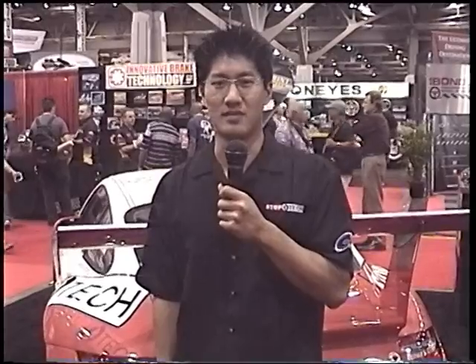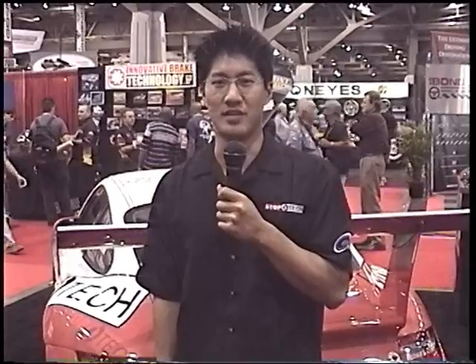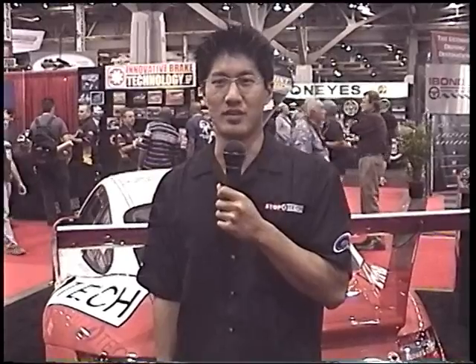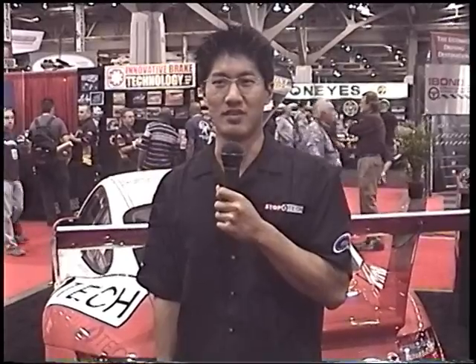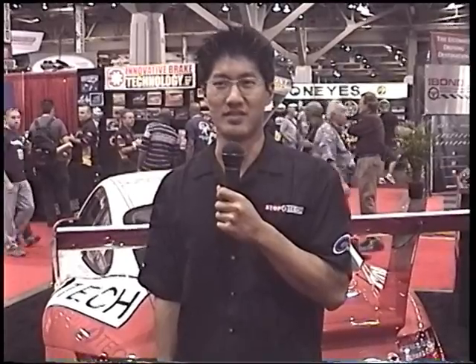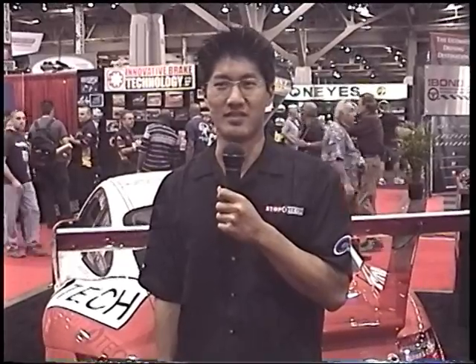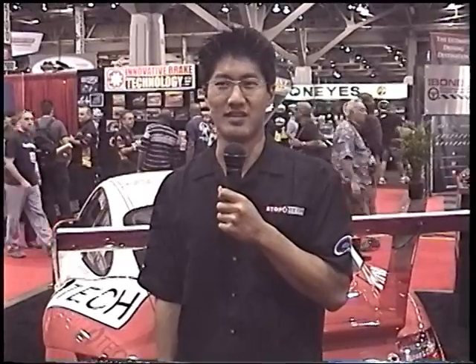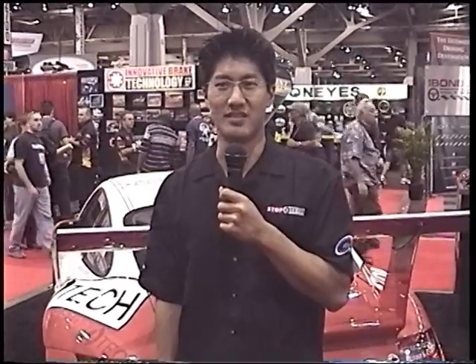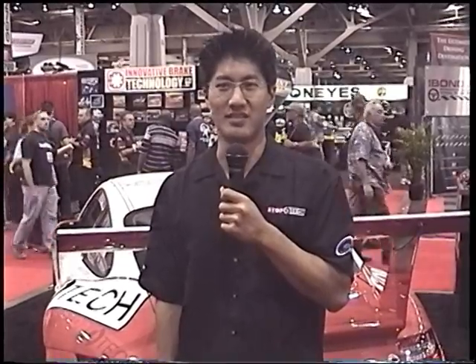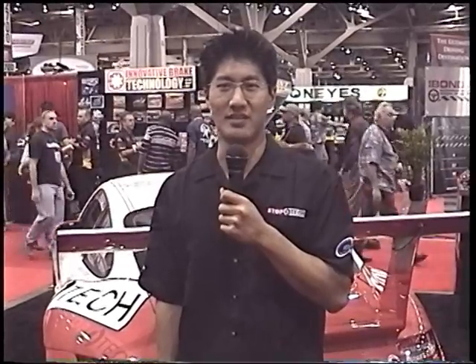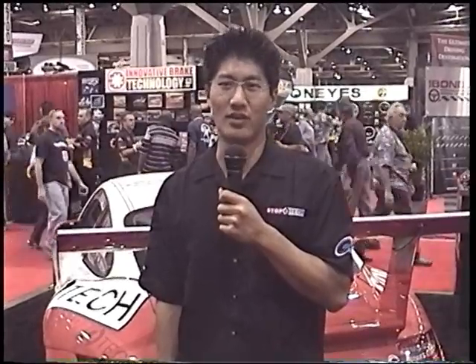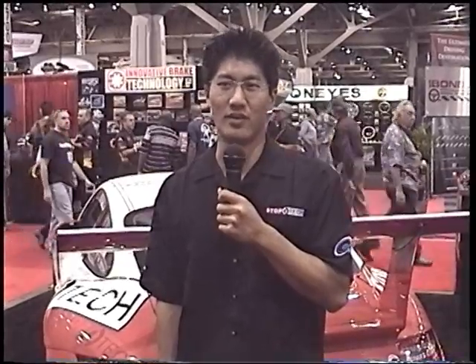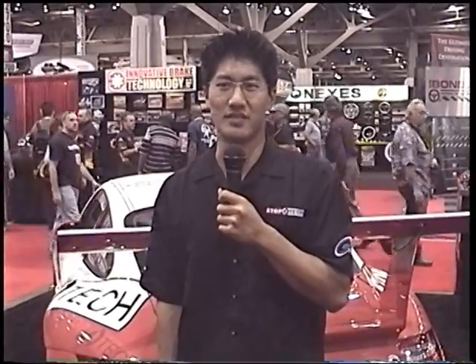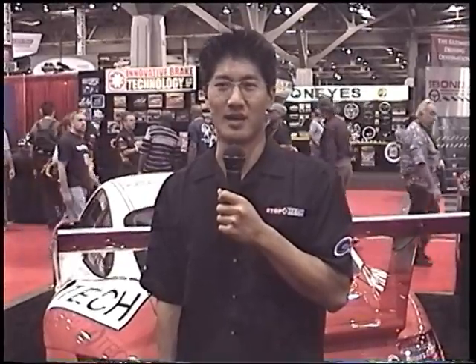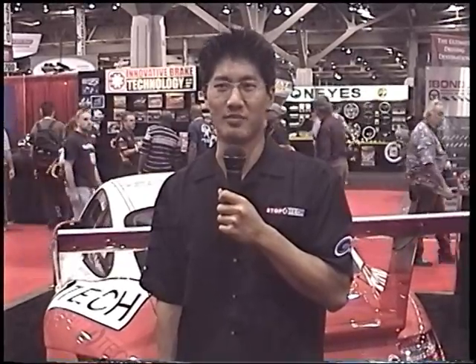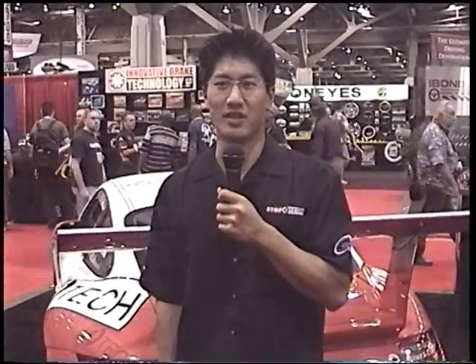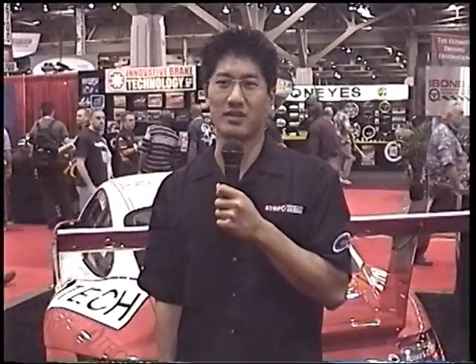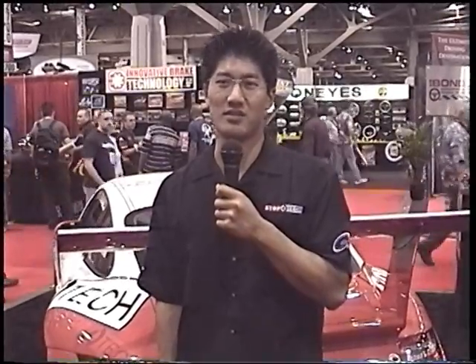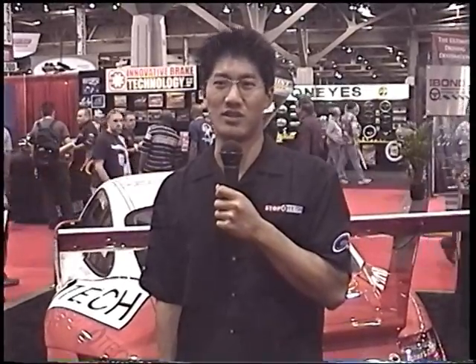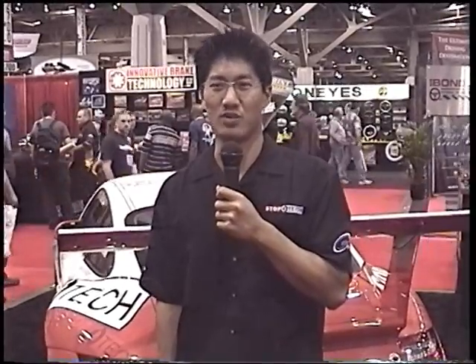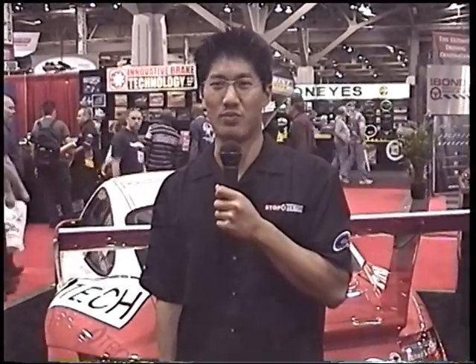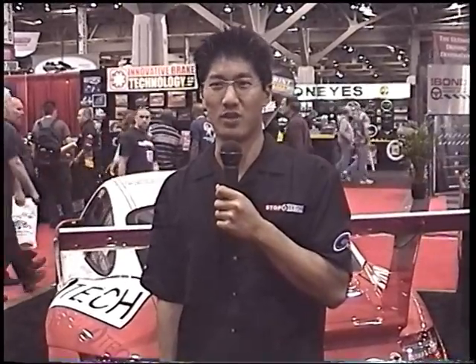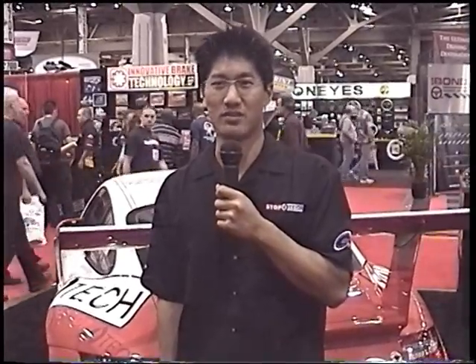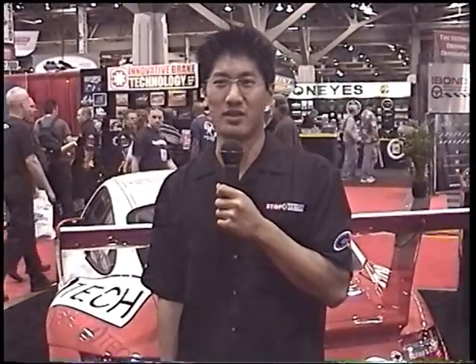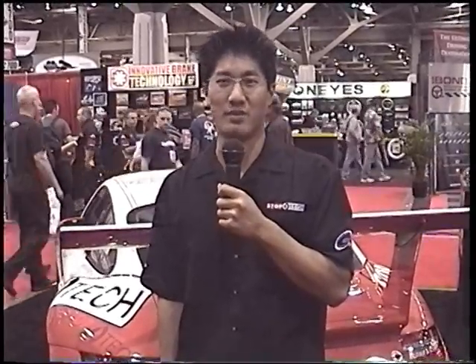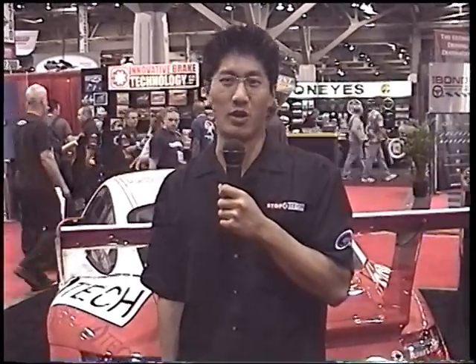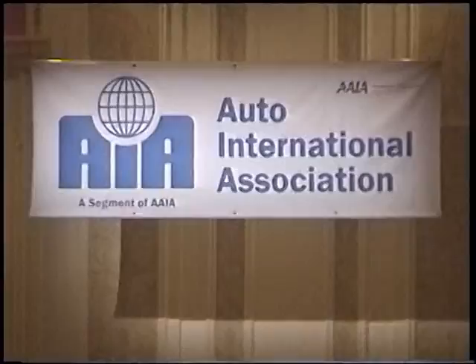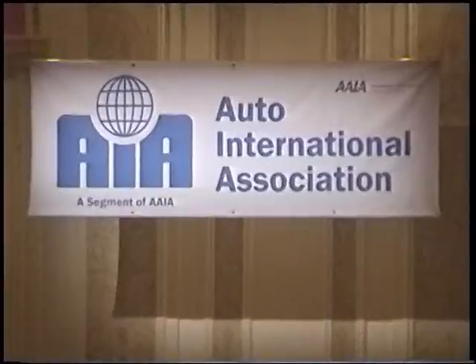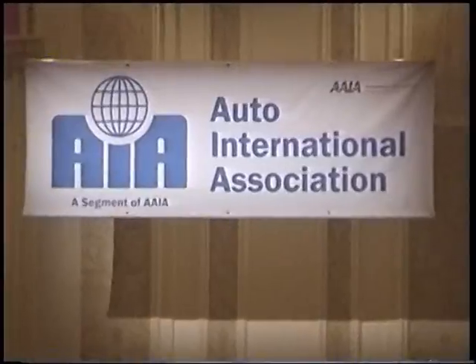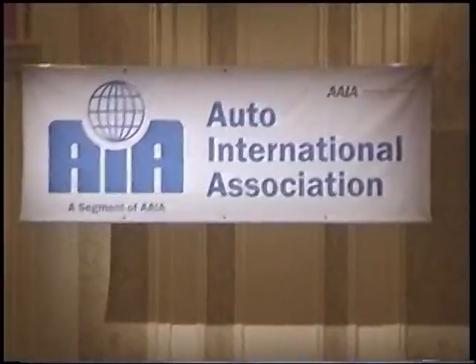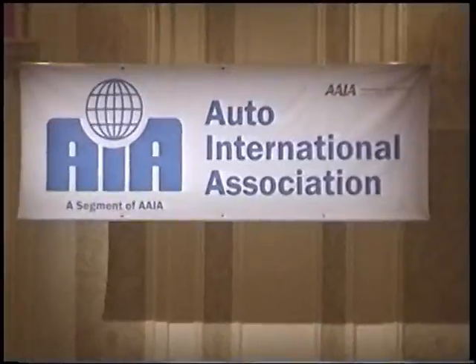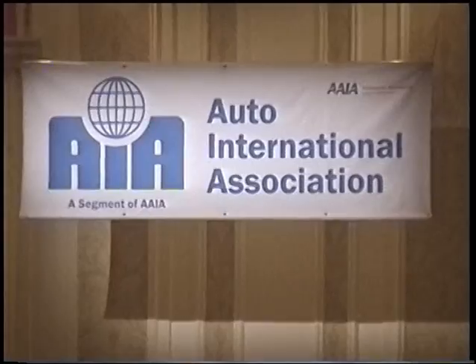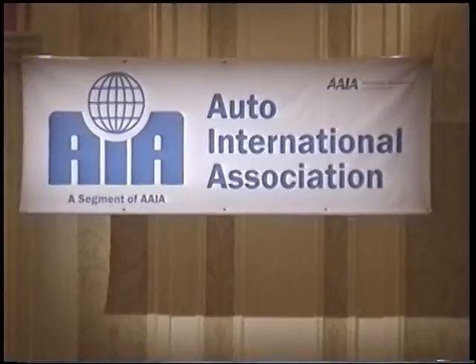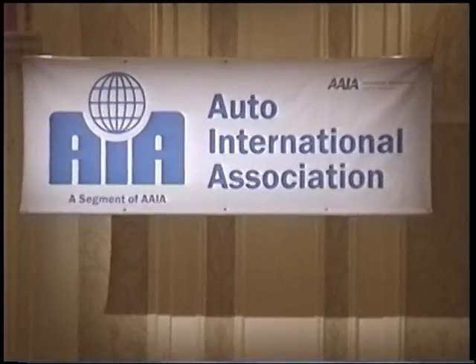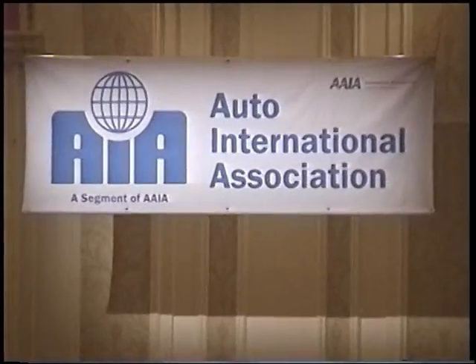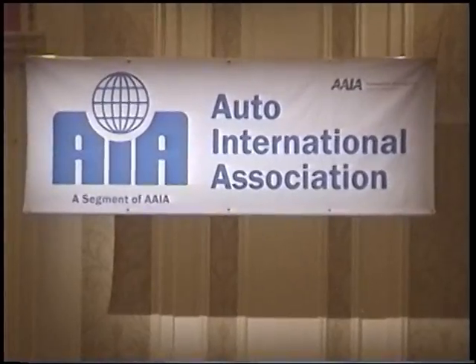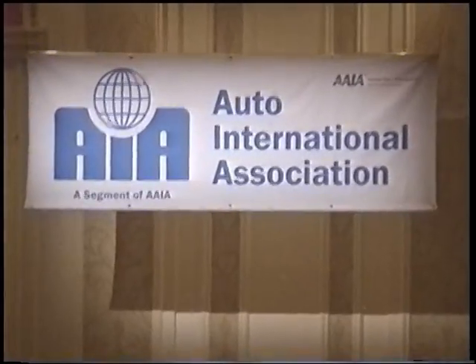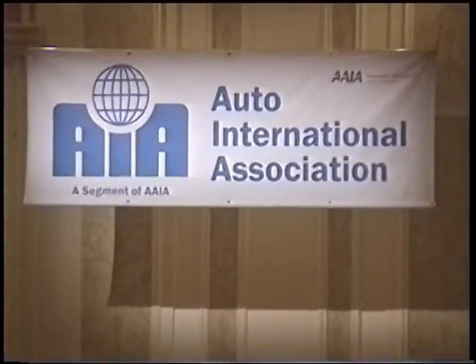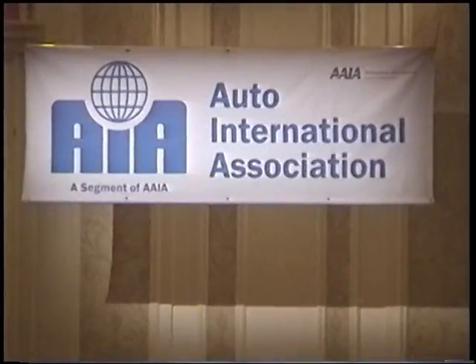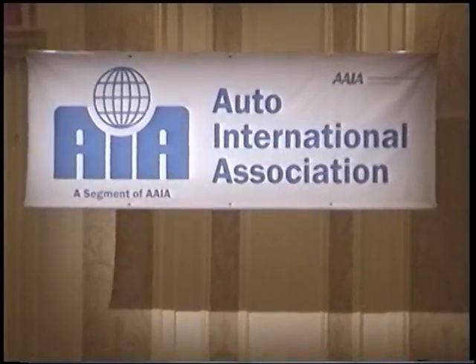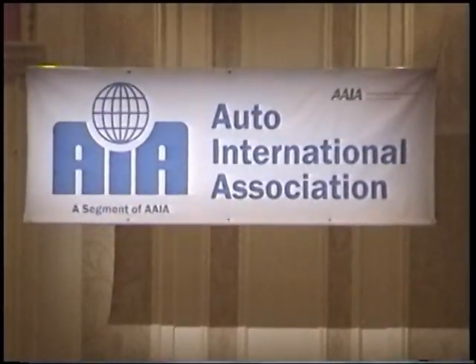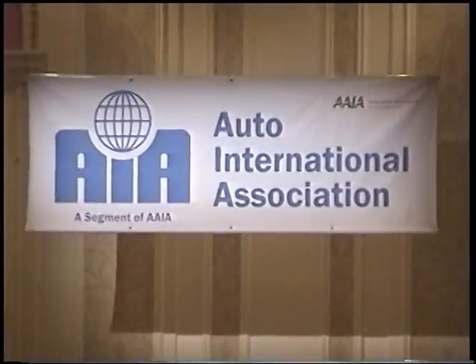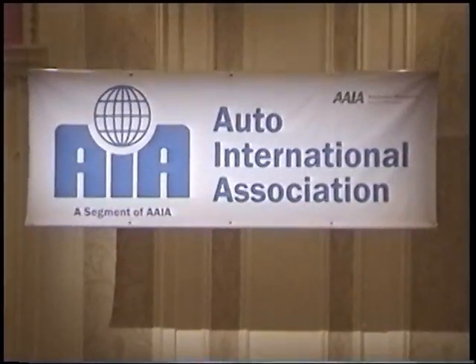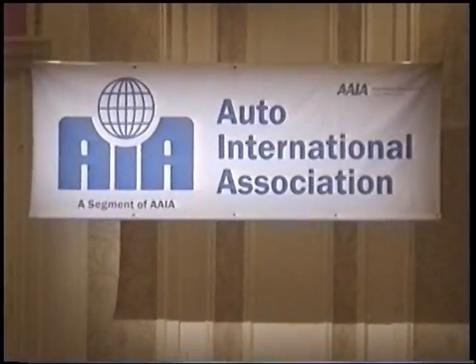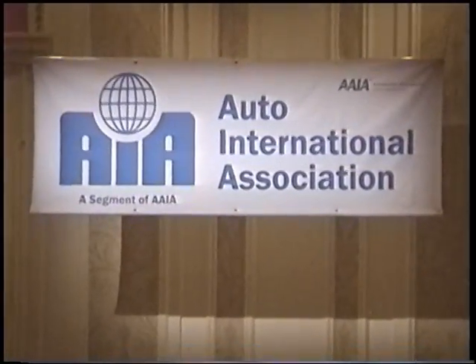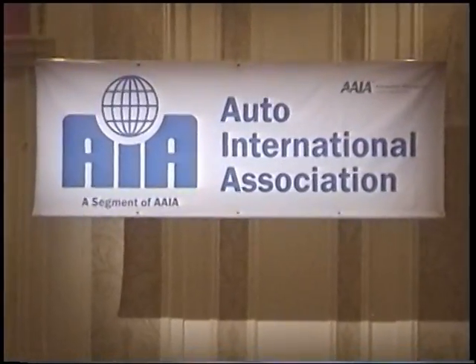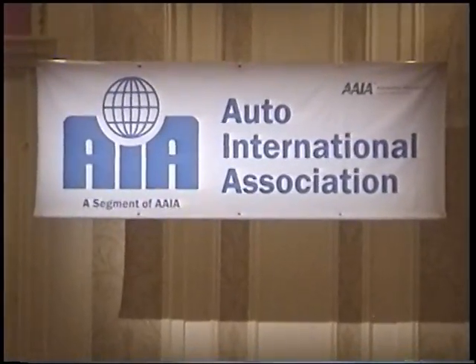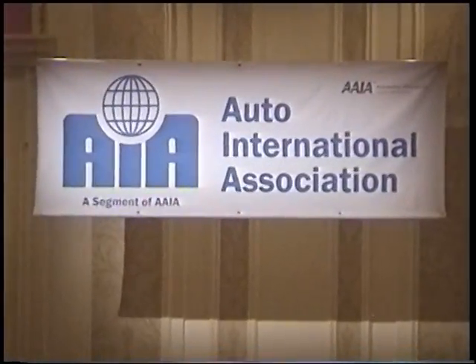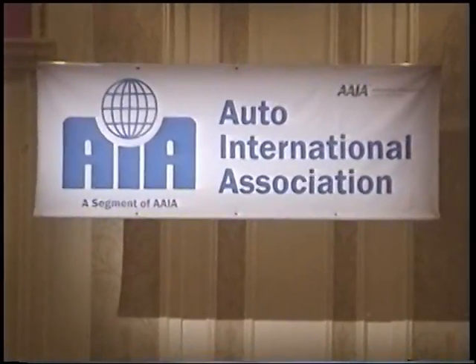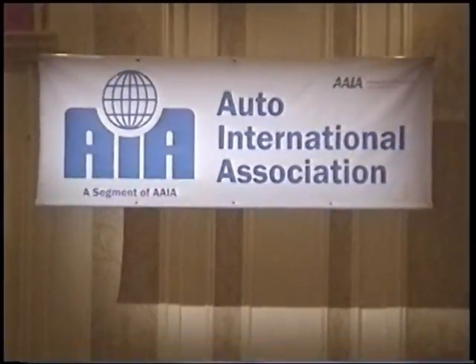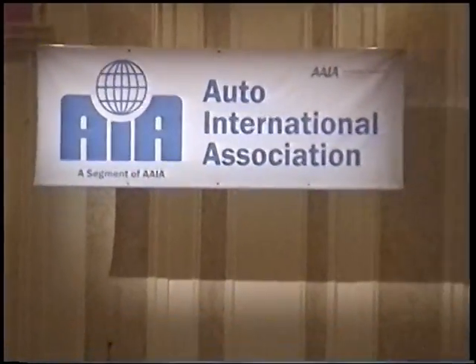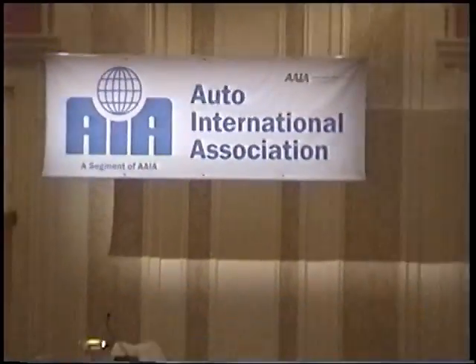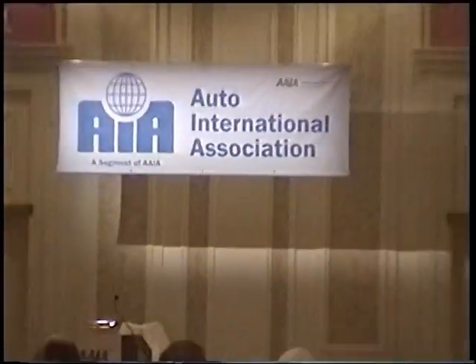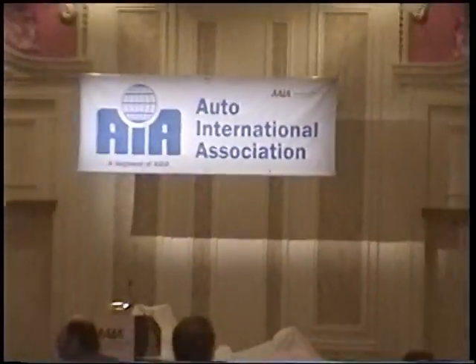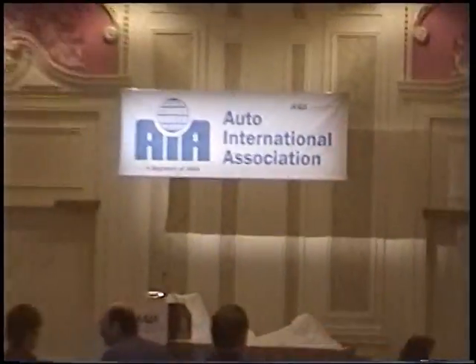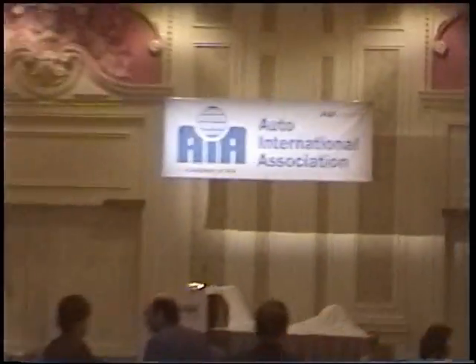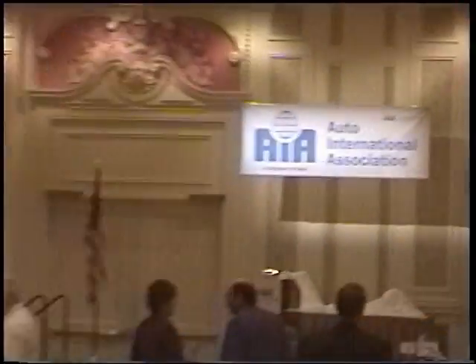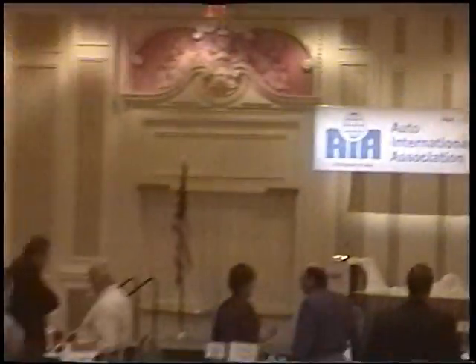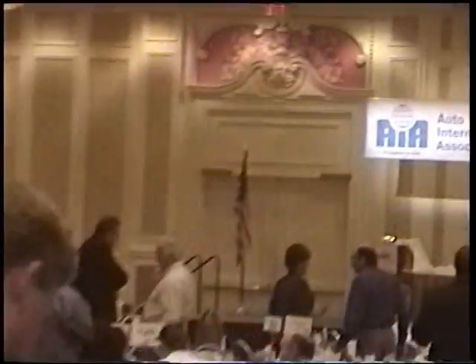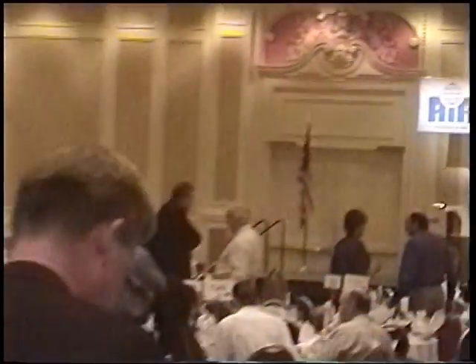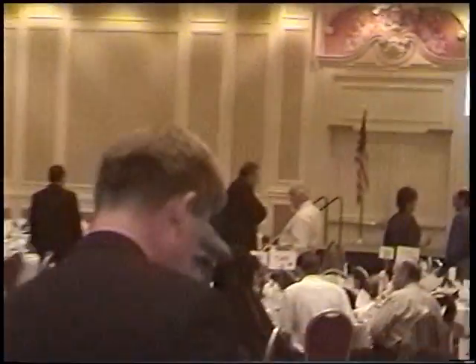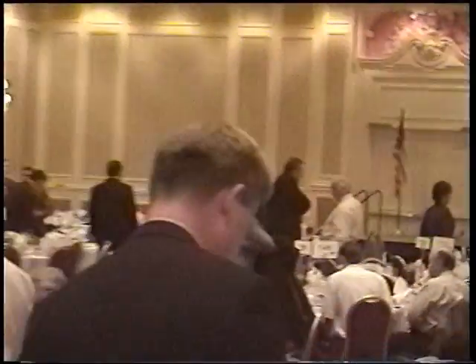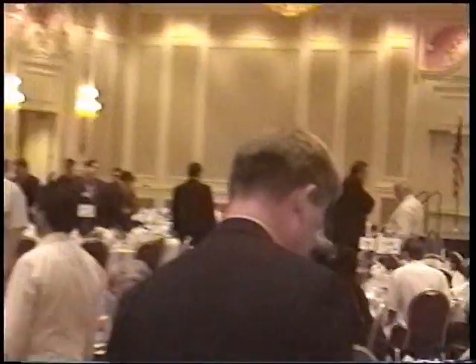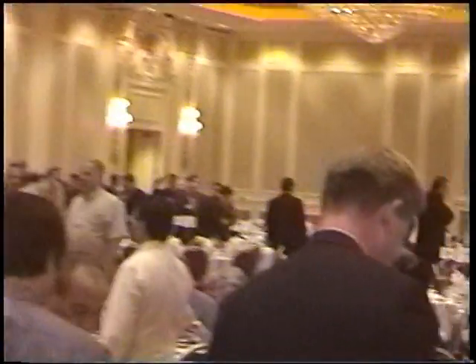Dino Crescentini, CEO of StopTech, Centric Parts, and Power Slot, was inducted into the Aftermarket Hall of Fame during a ceremony held at the Apex show.